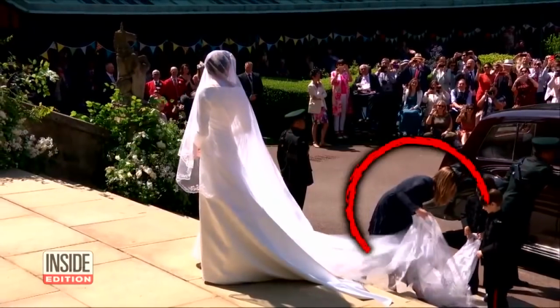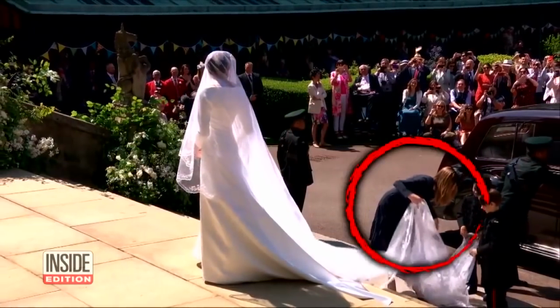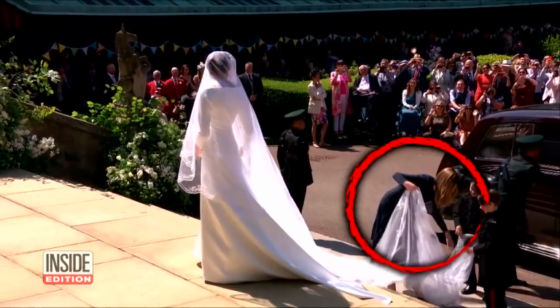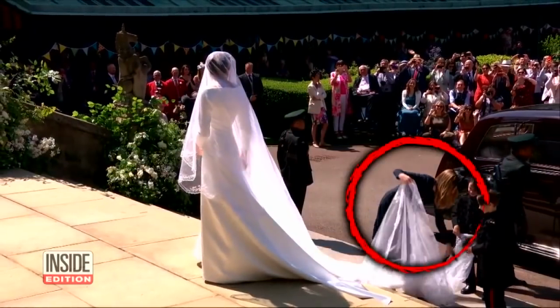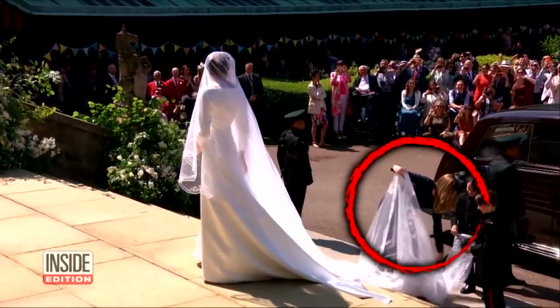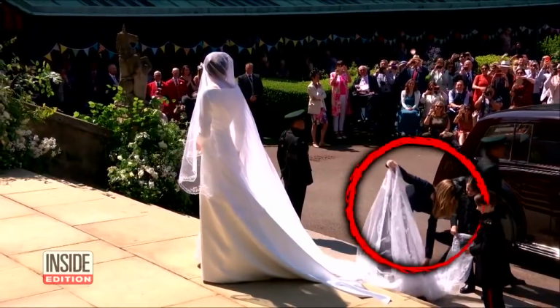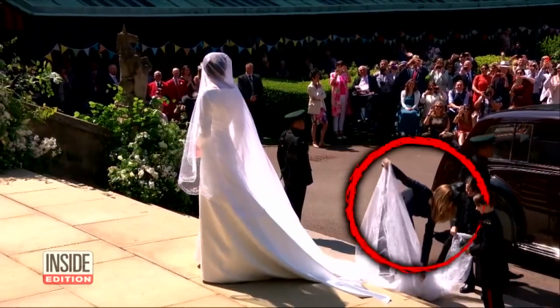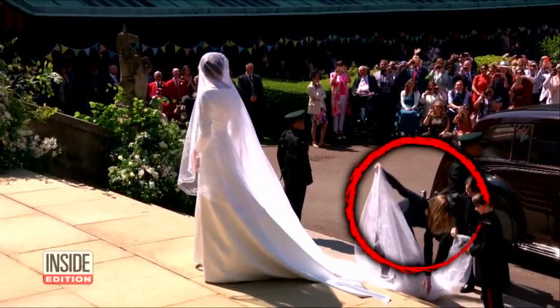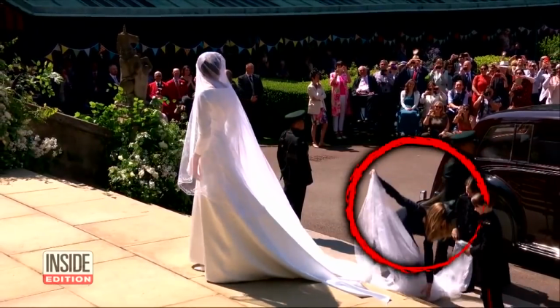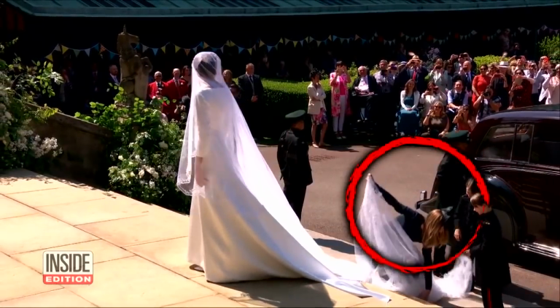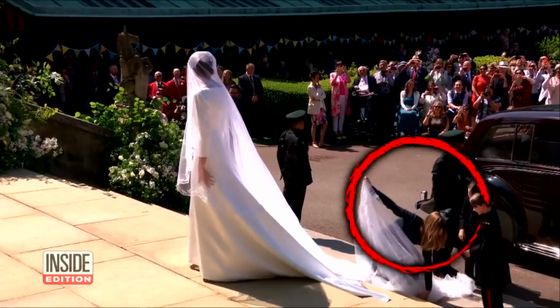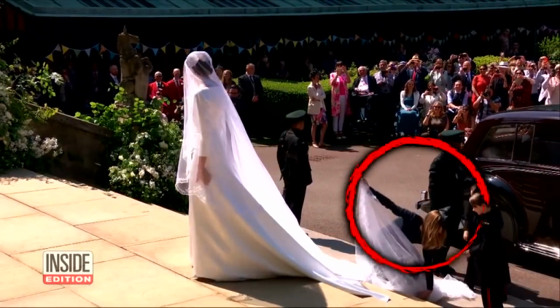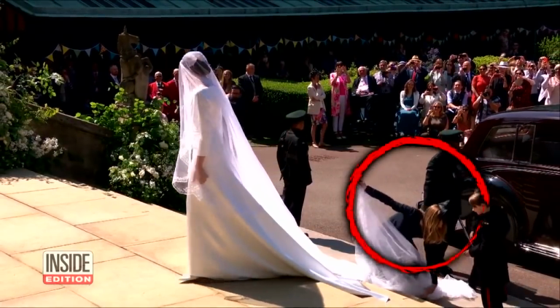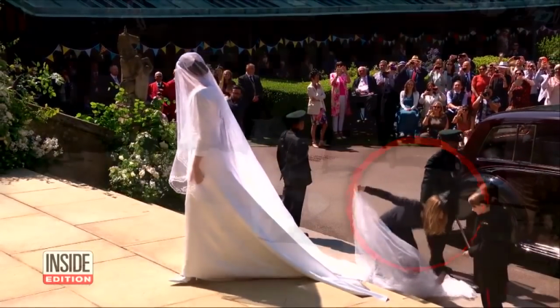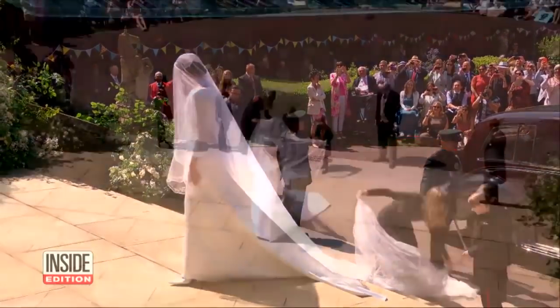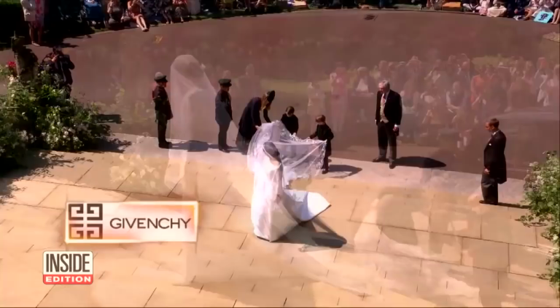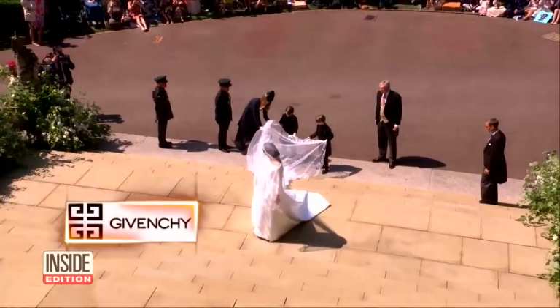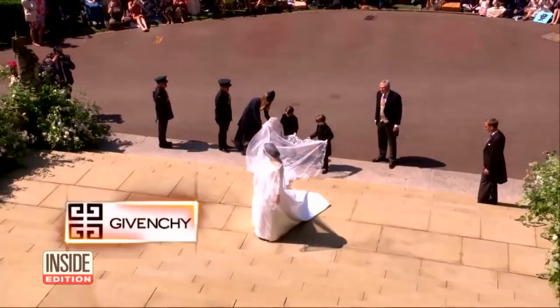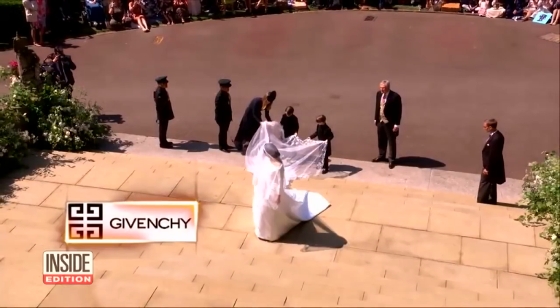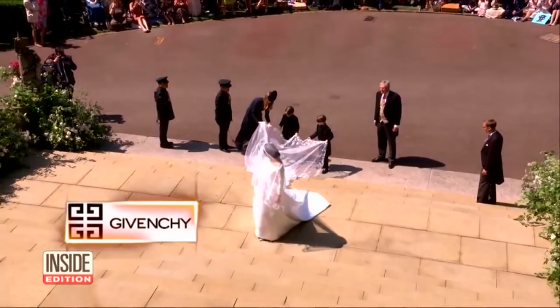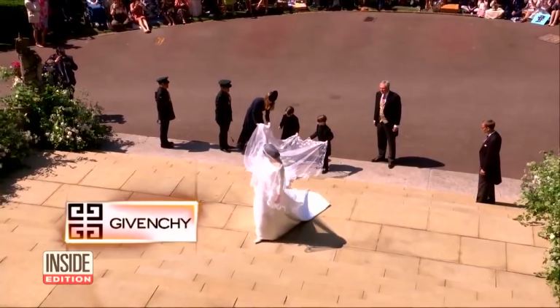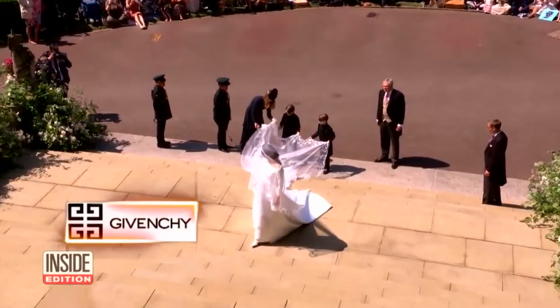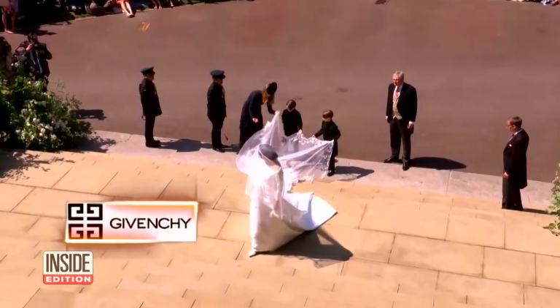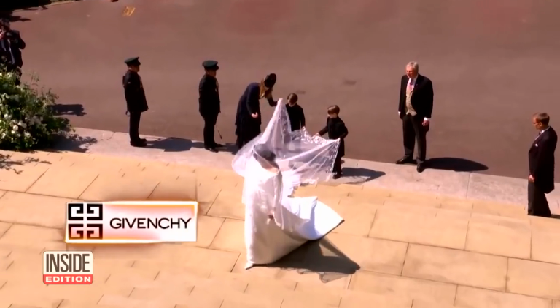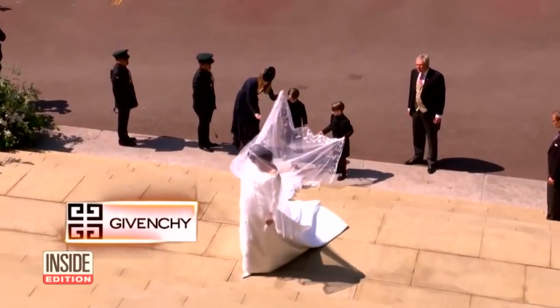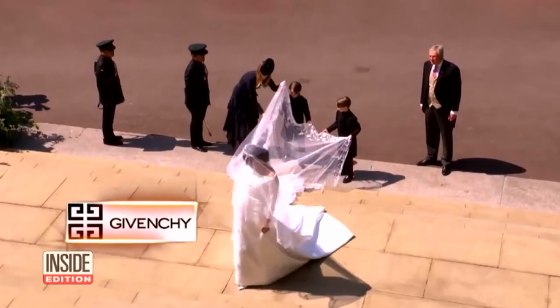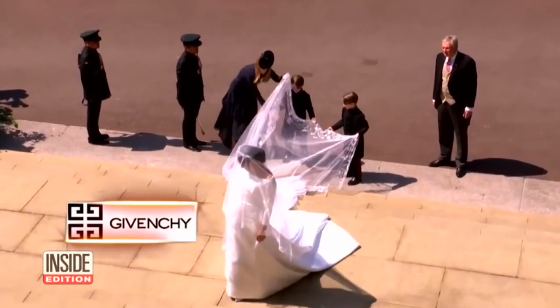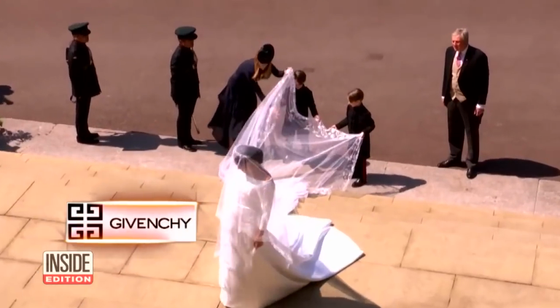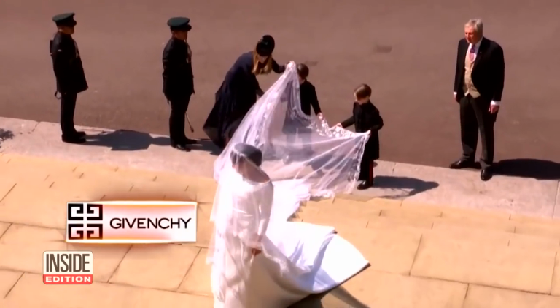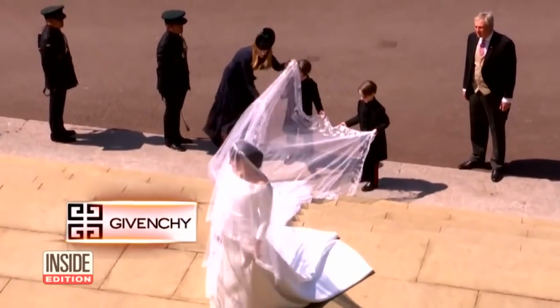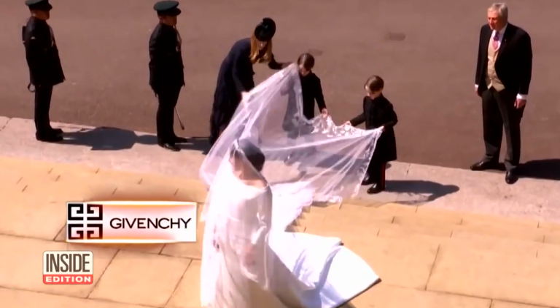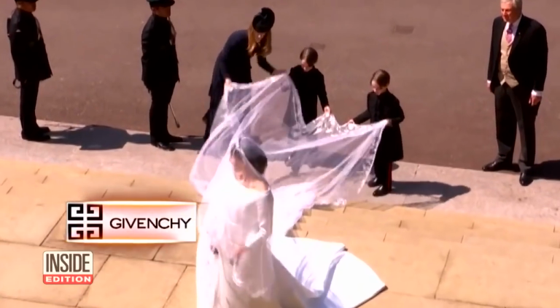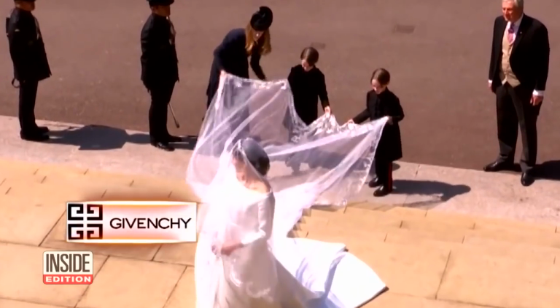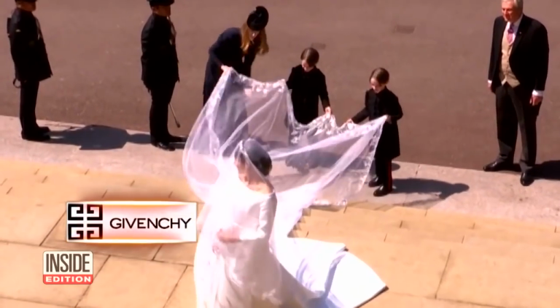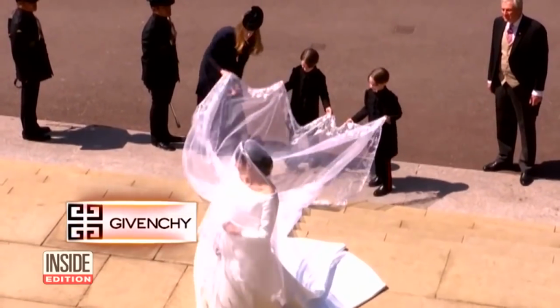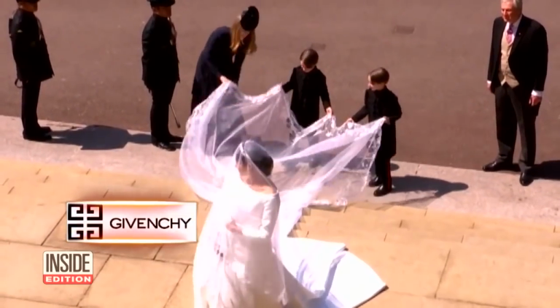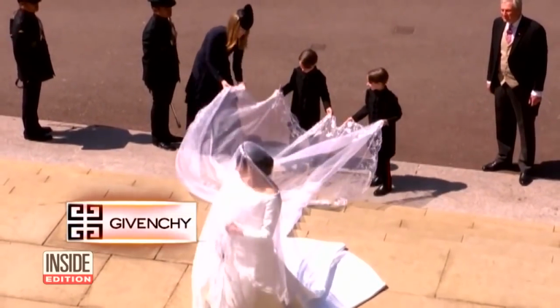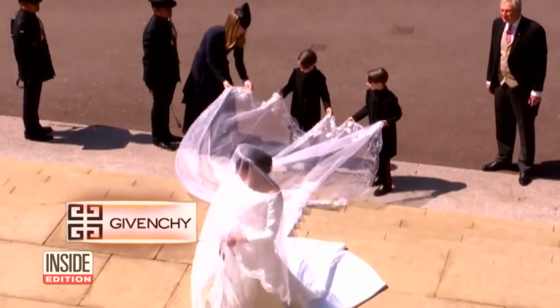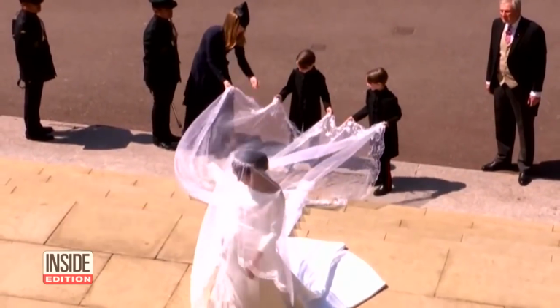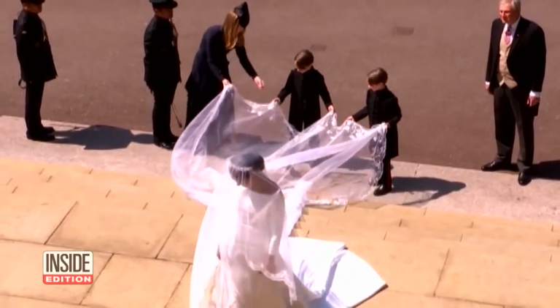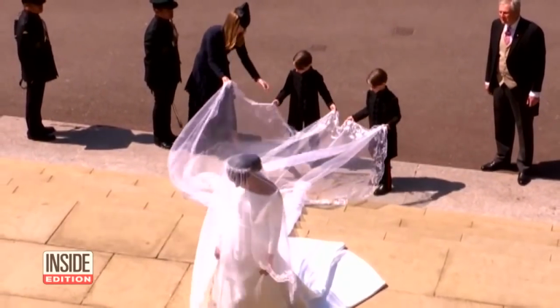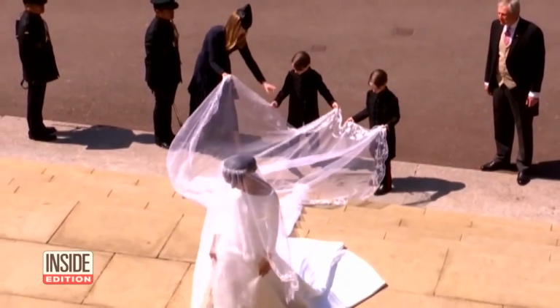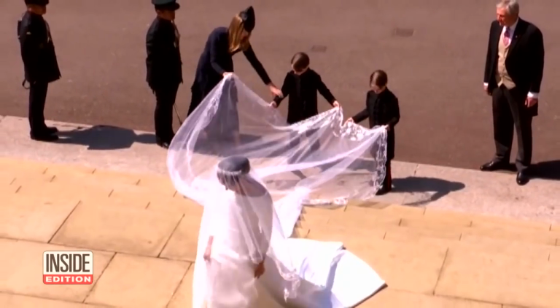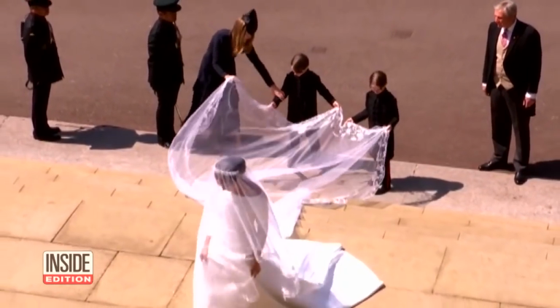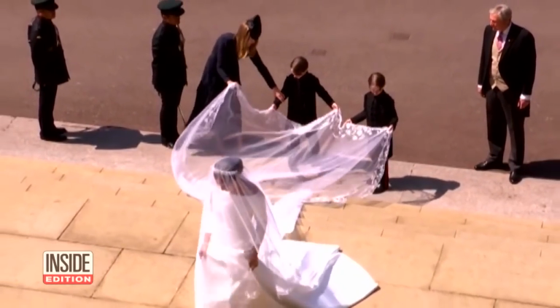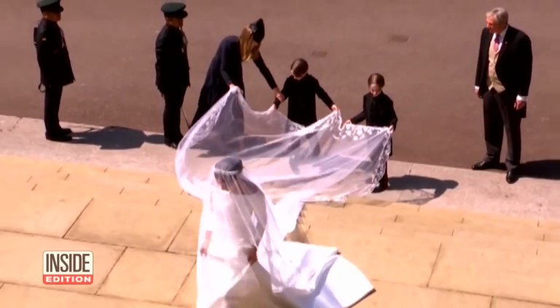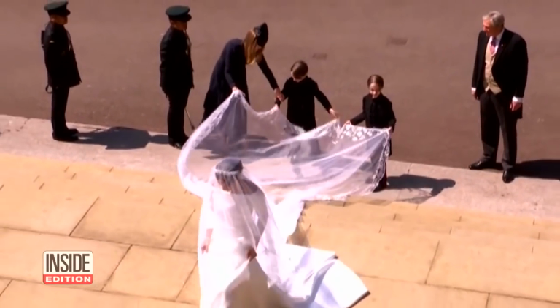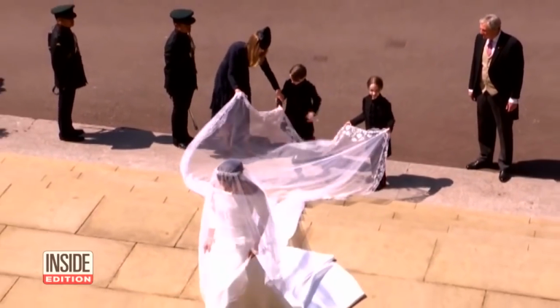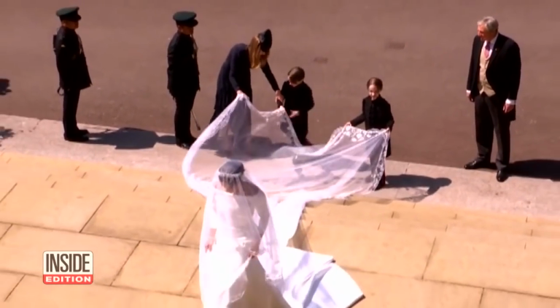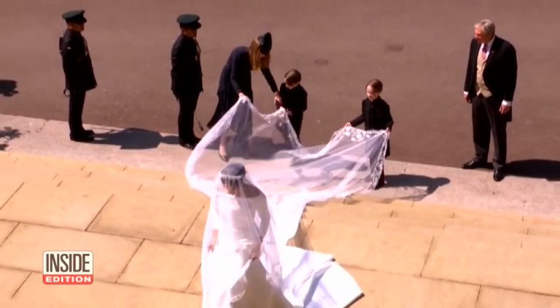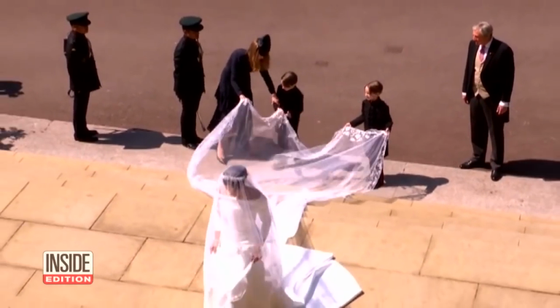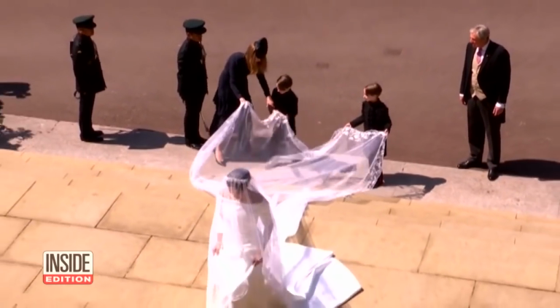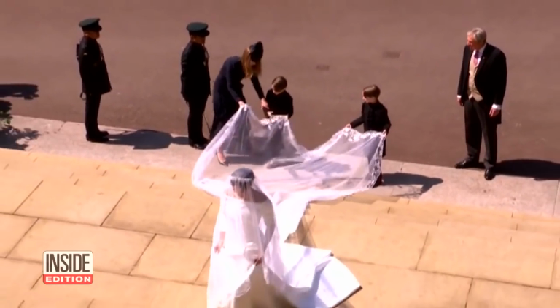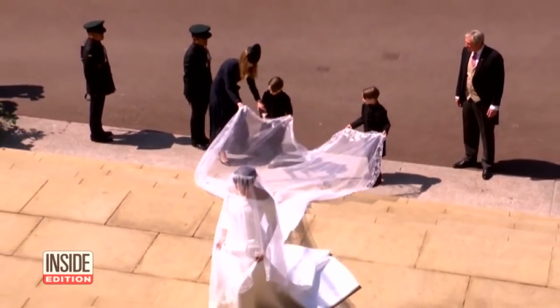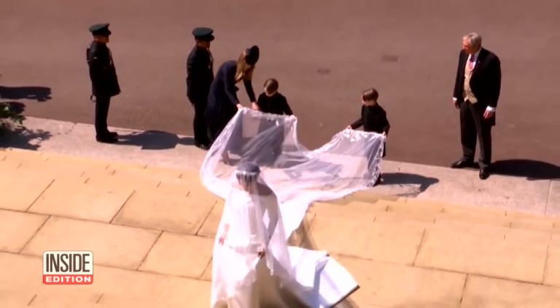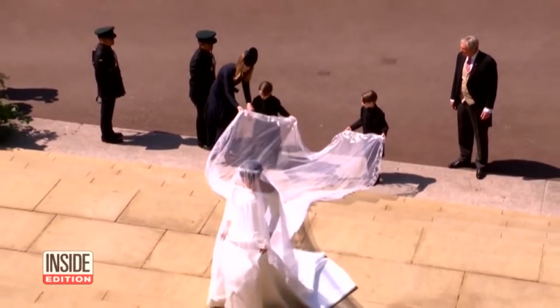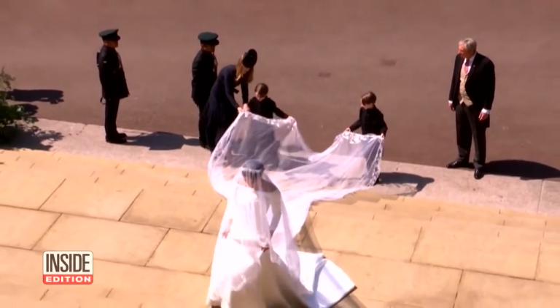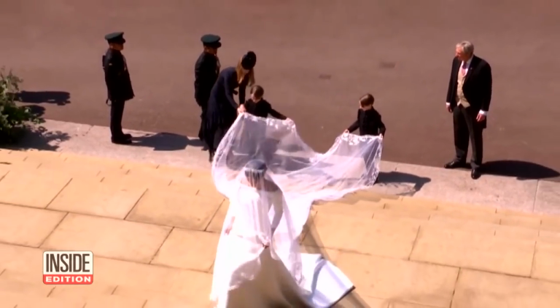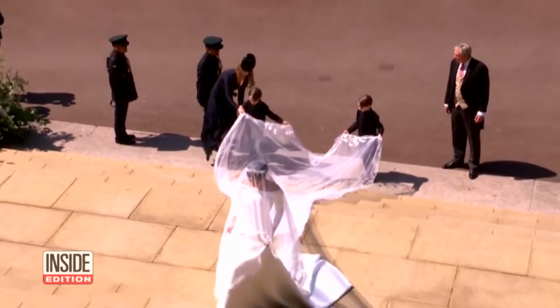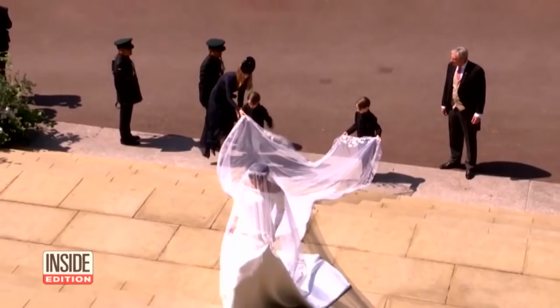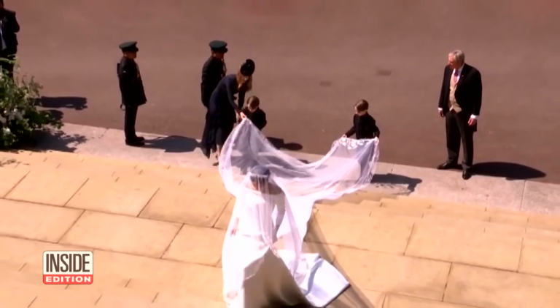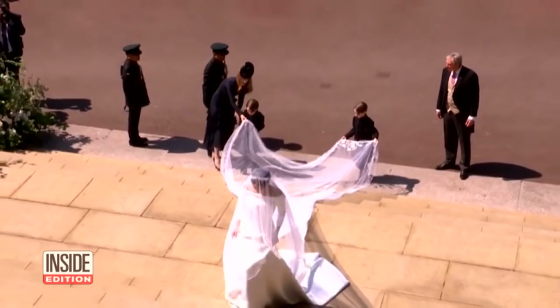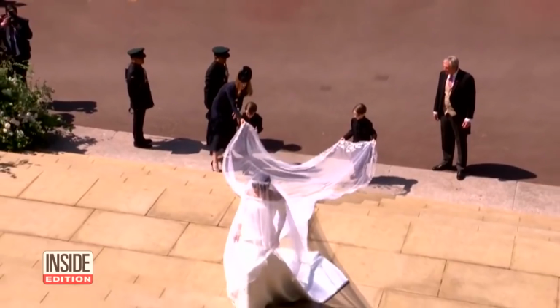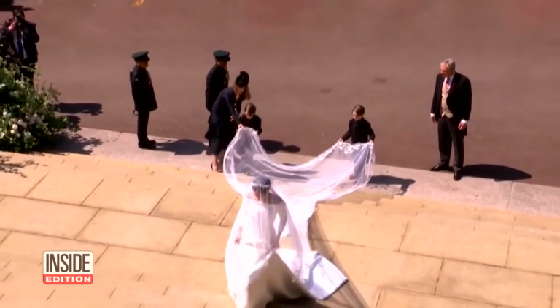That's Claire, artistic director for Givenchy, helping Meghan adjust her veil as the bride-to-be ascended the steps of St. George's Chapel.